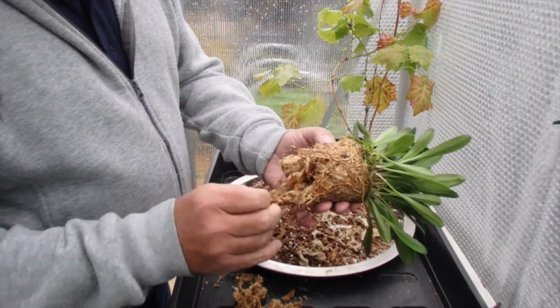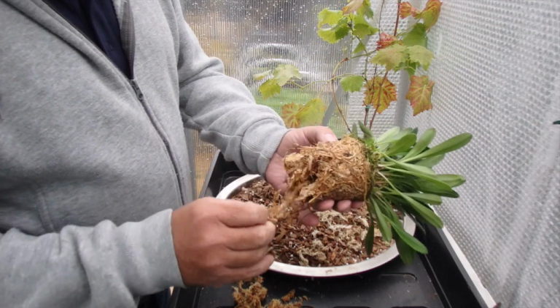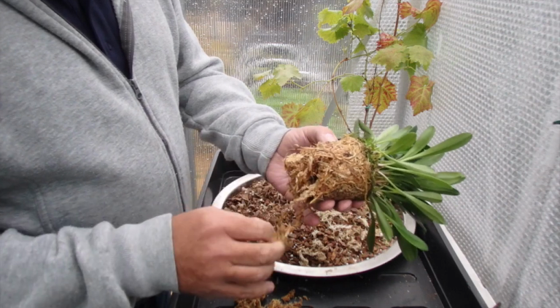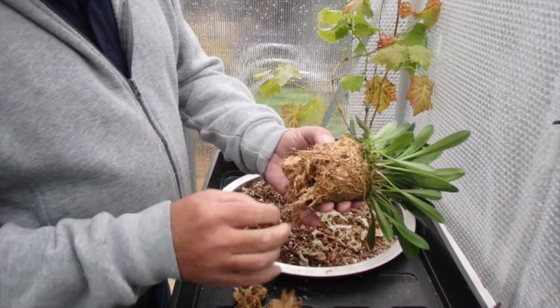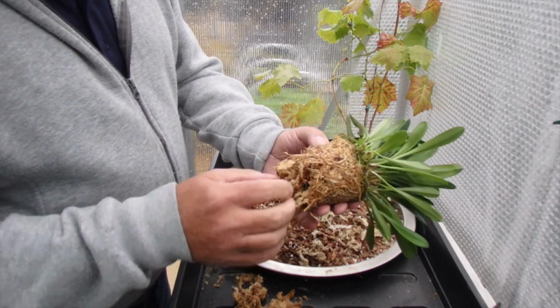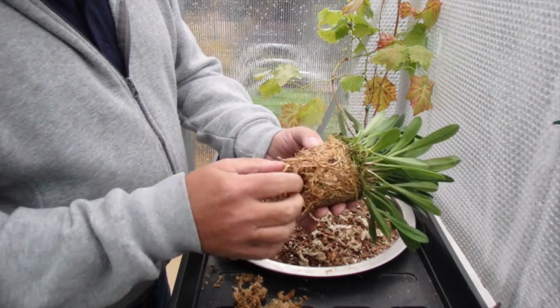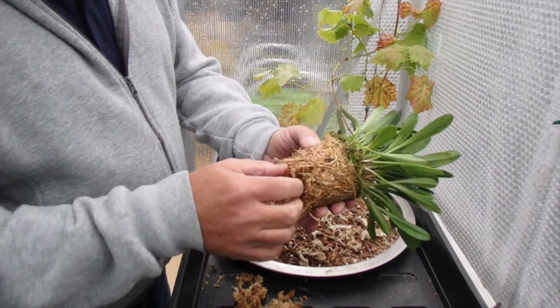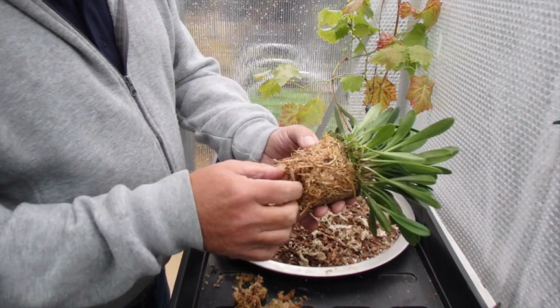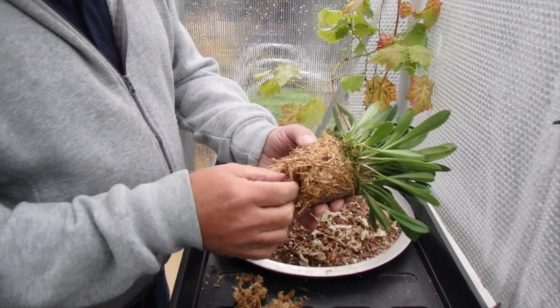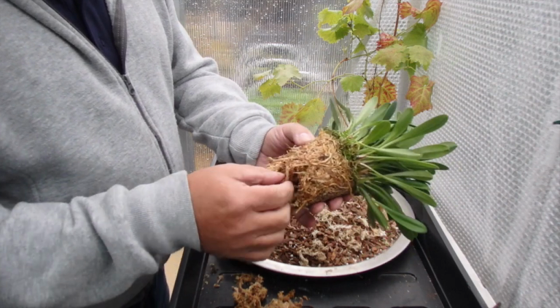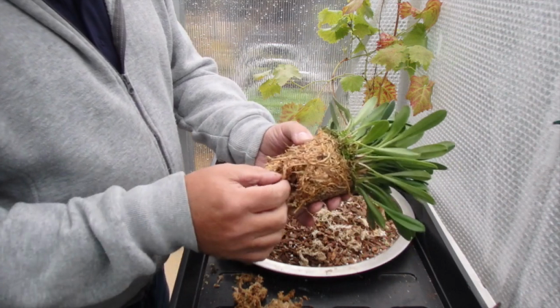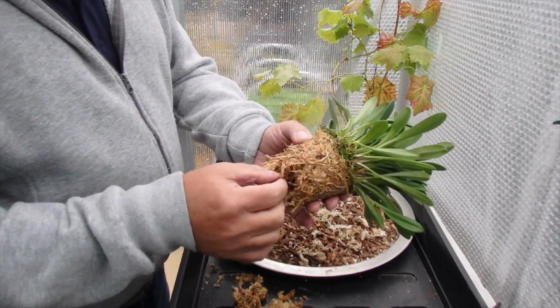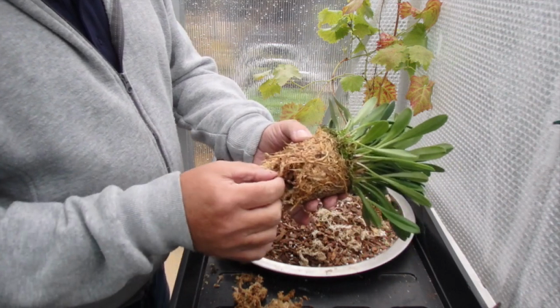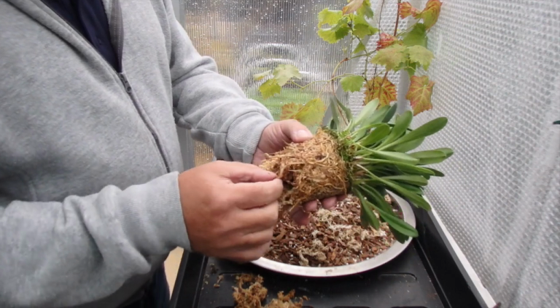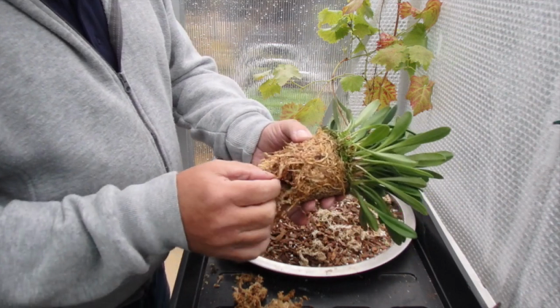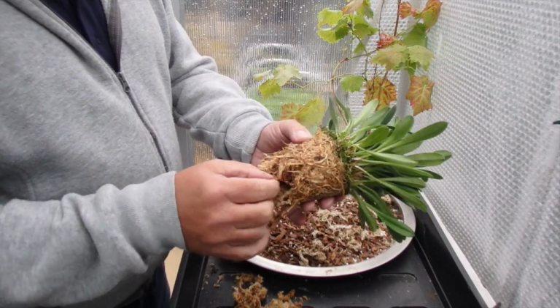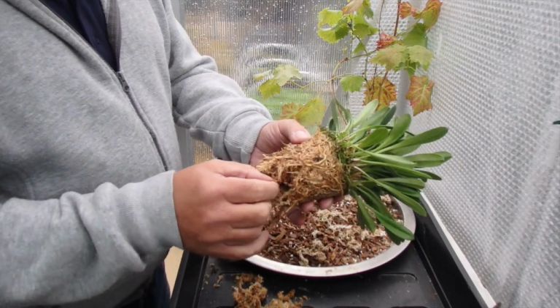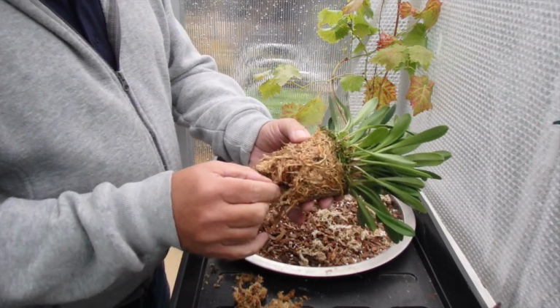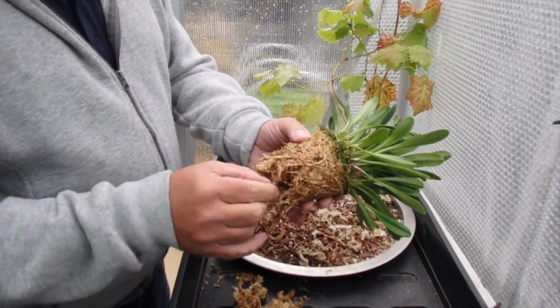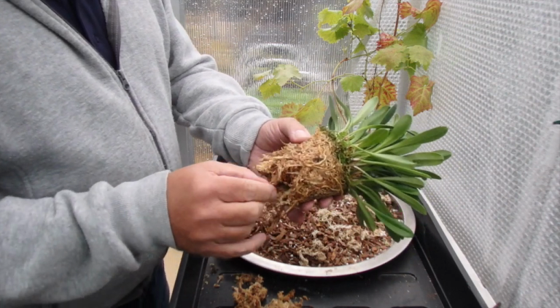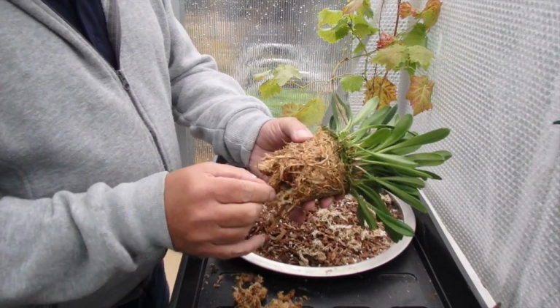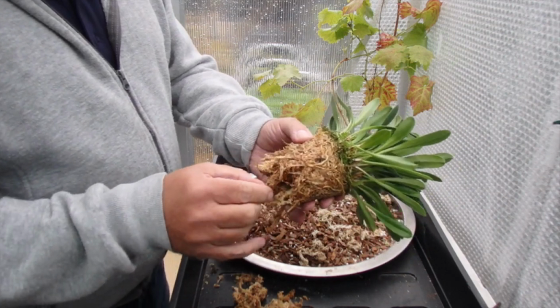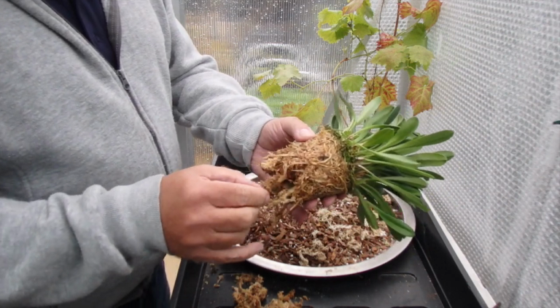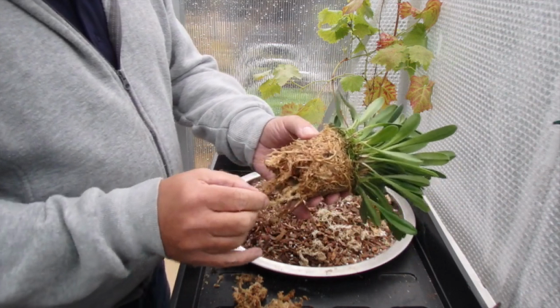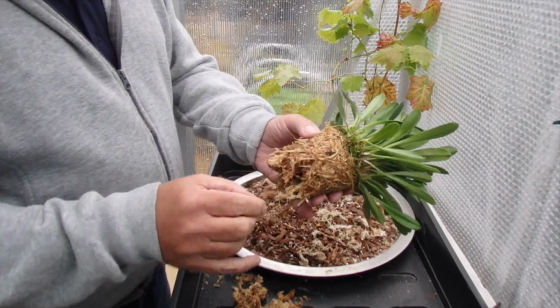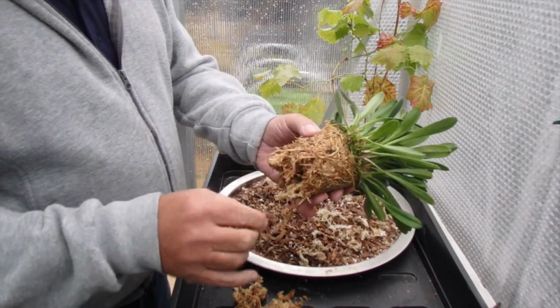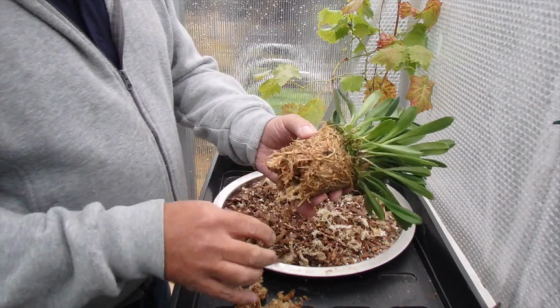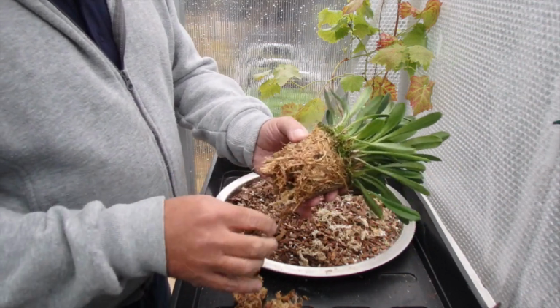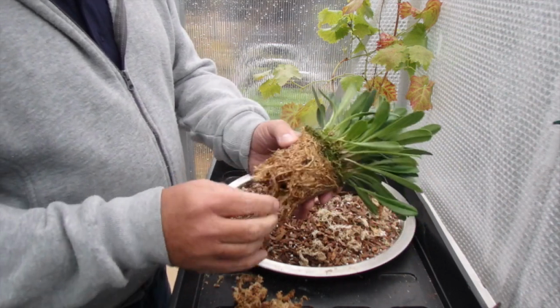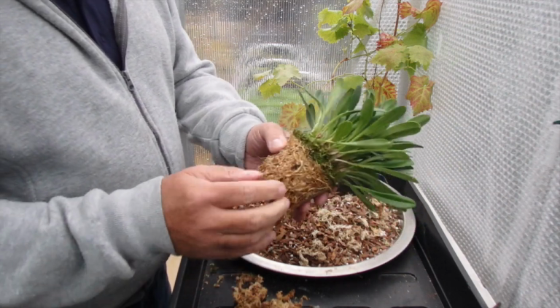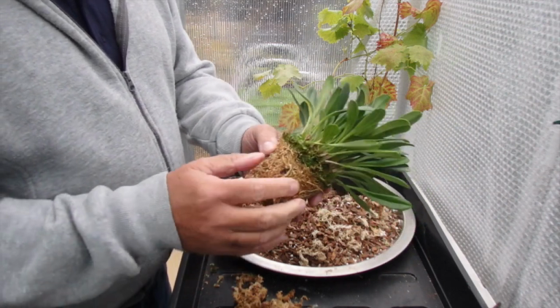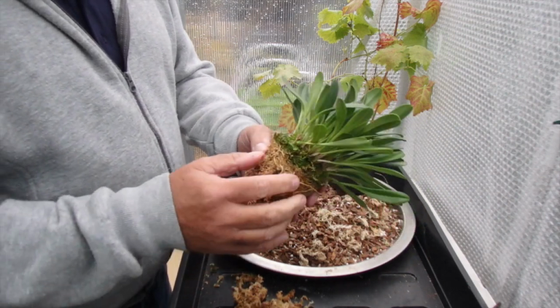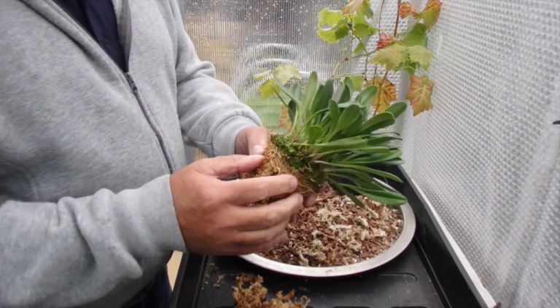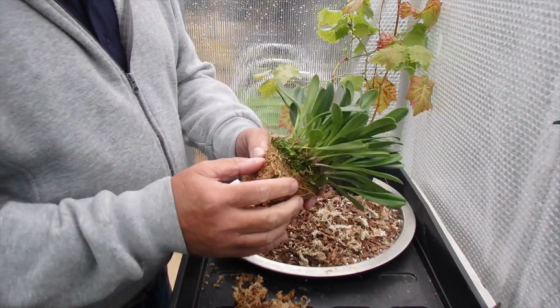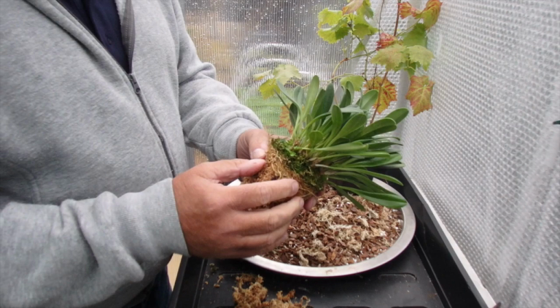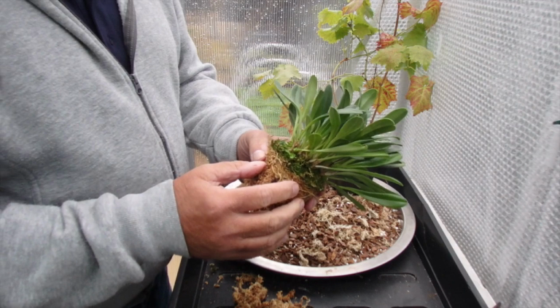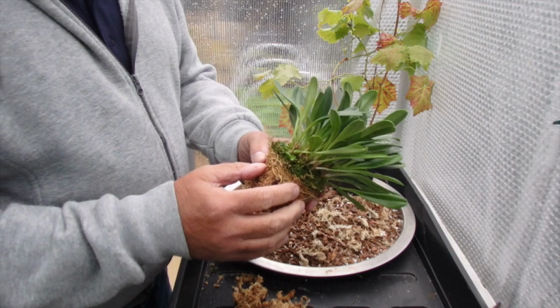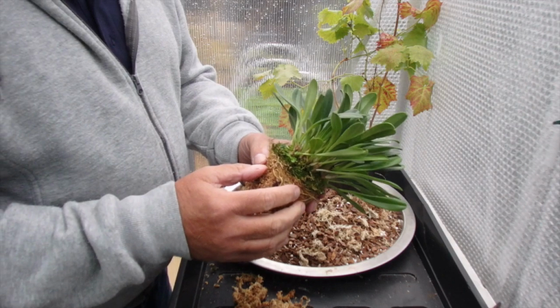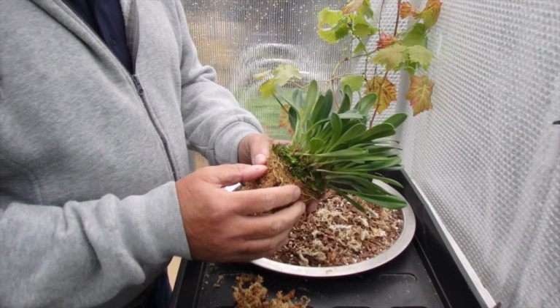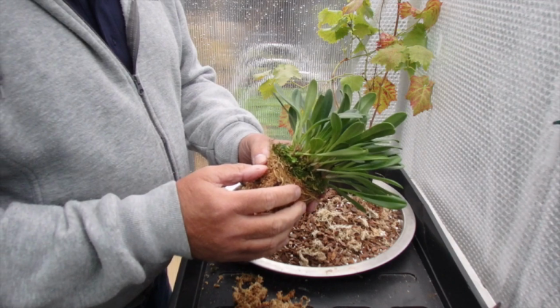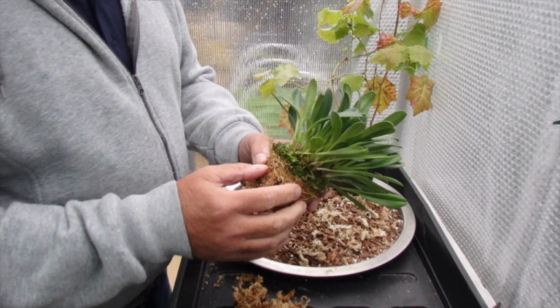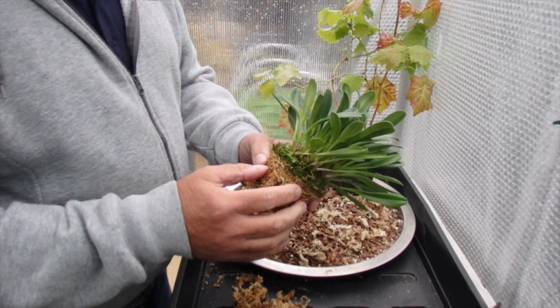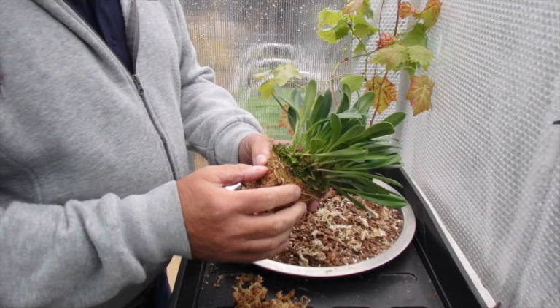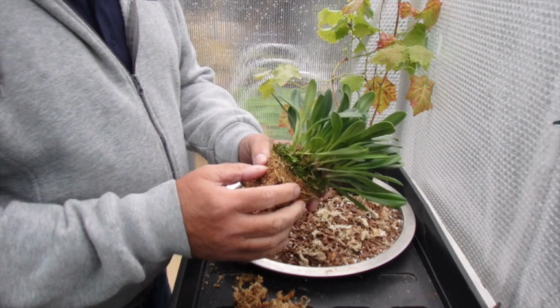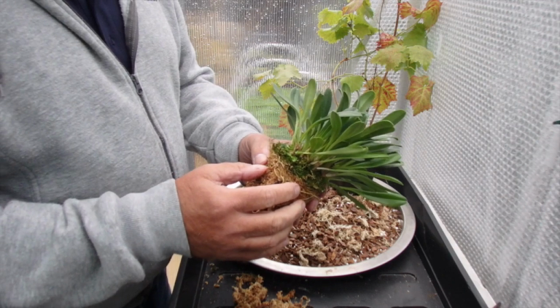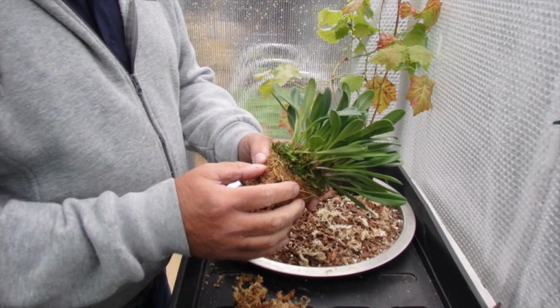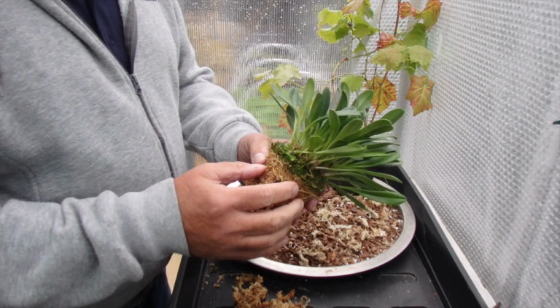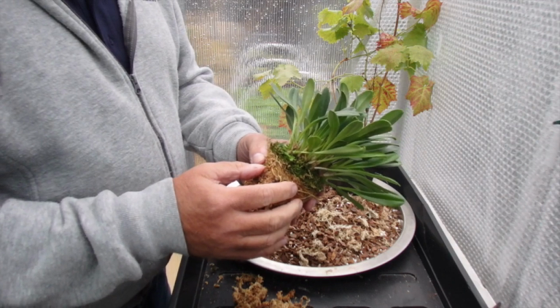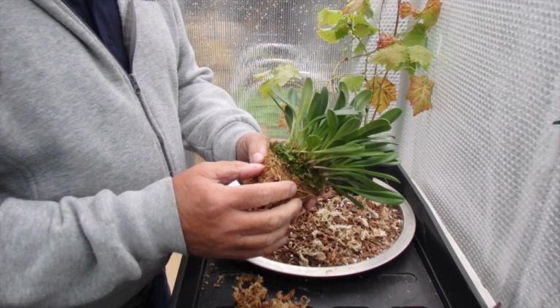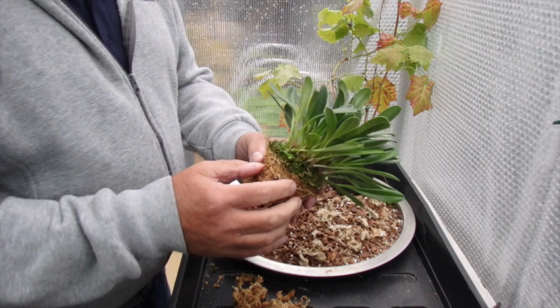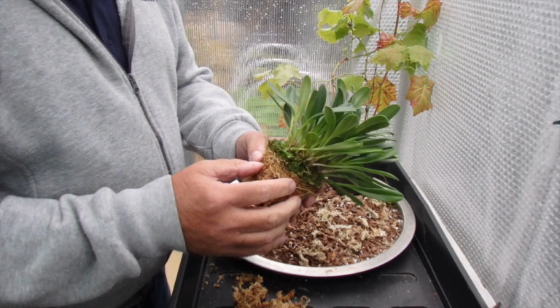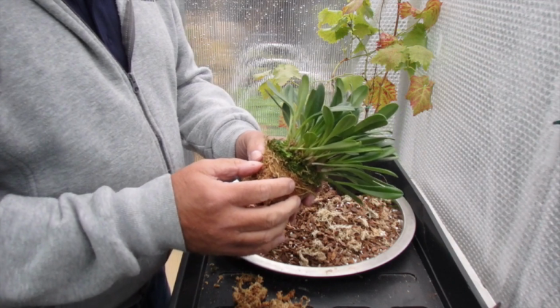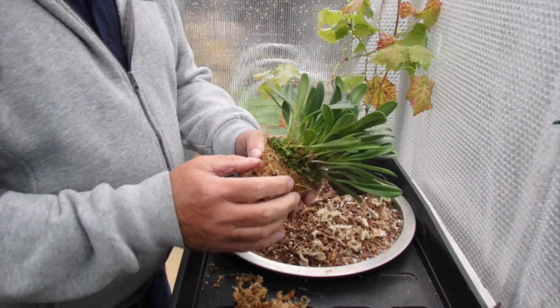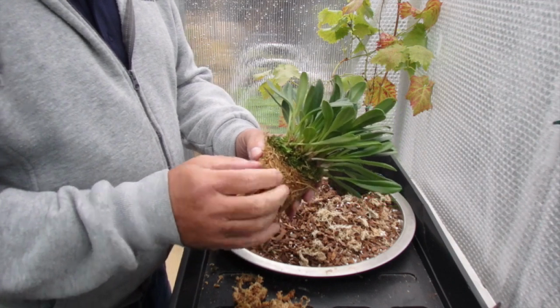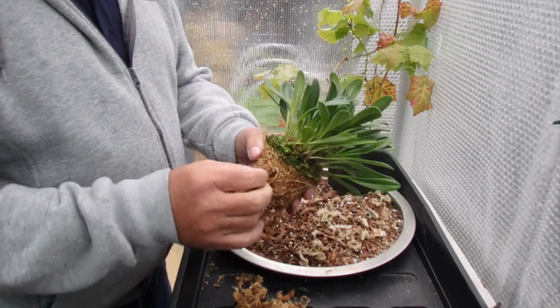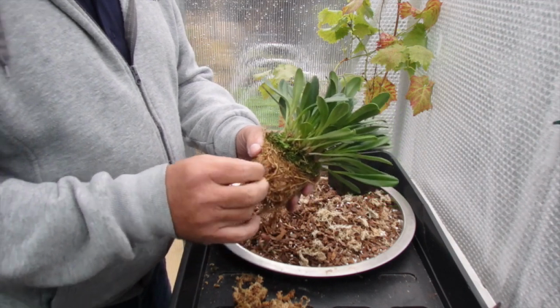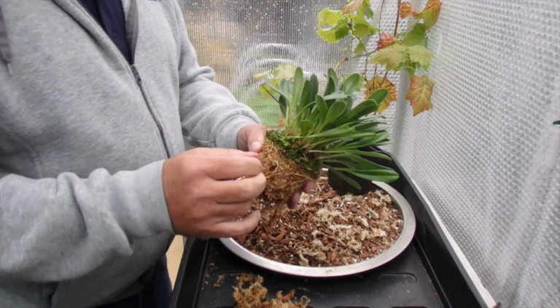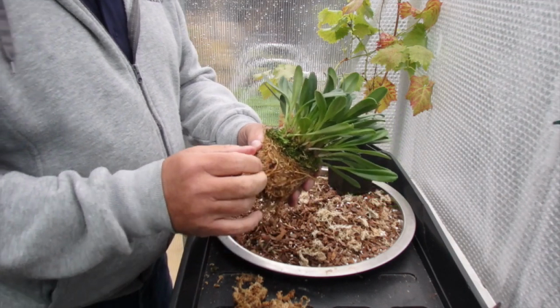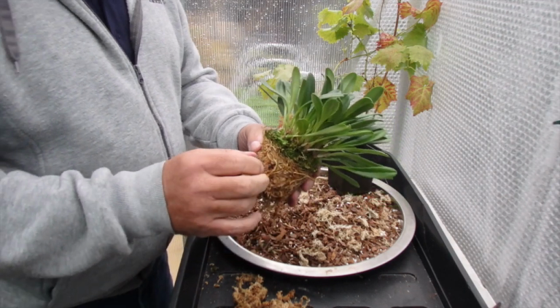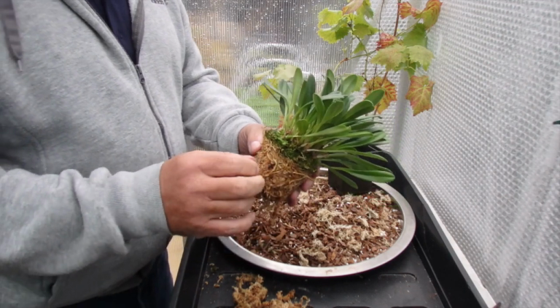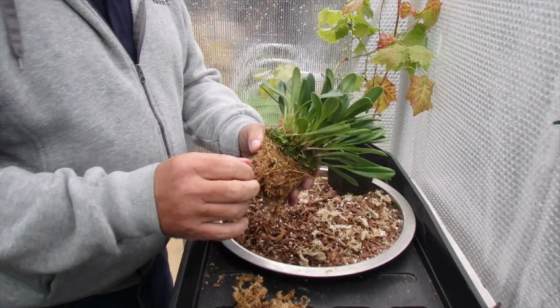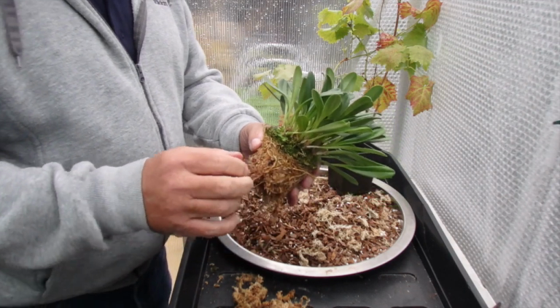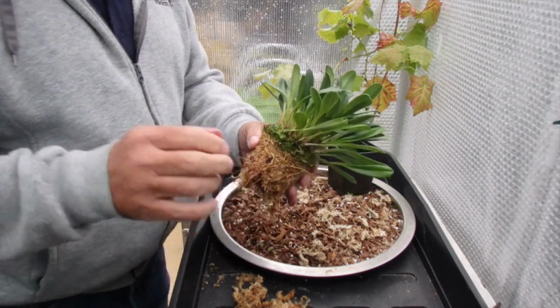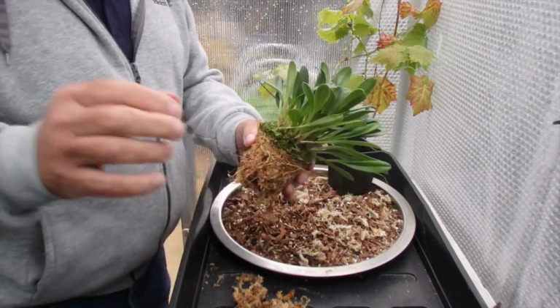I'll just pause you while I clean this off and get the roots off — I'll be back in a minute.